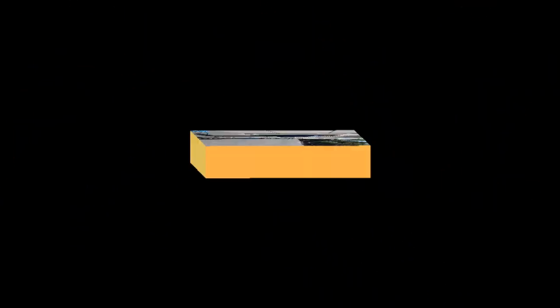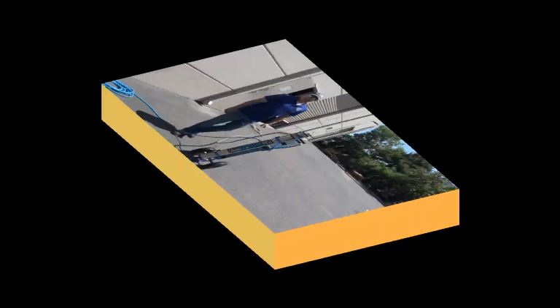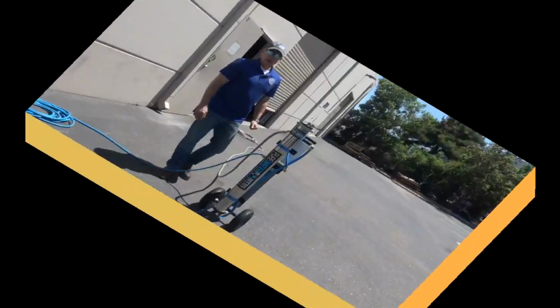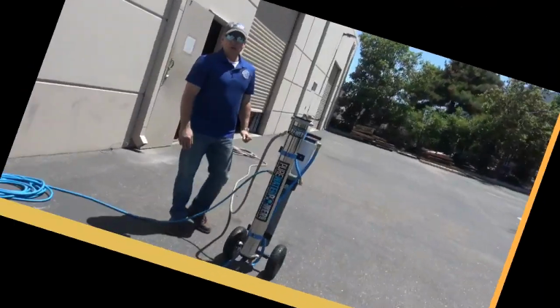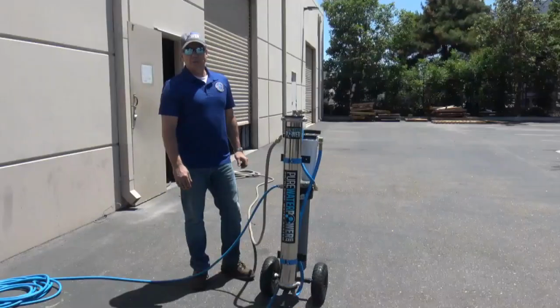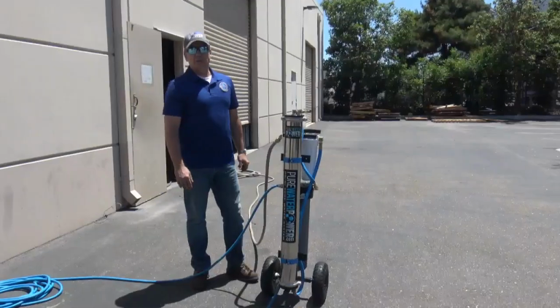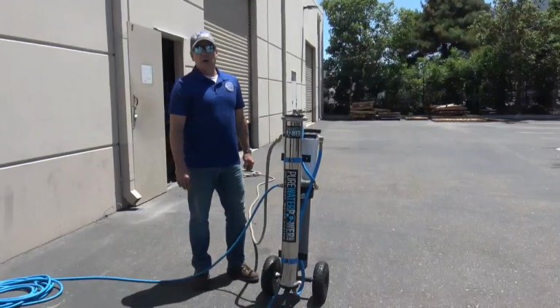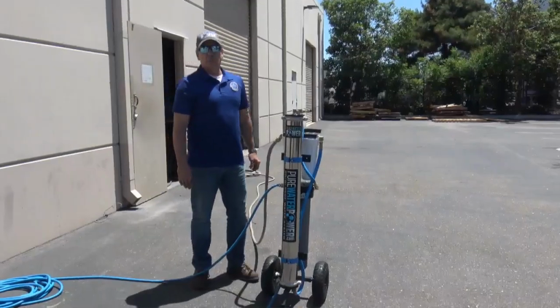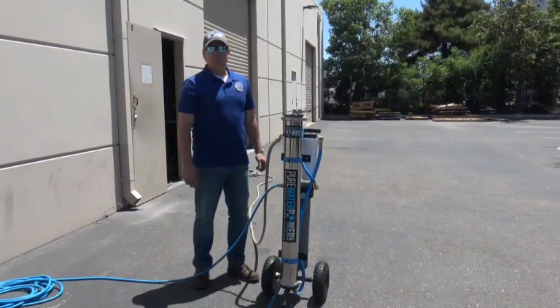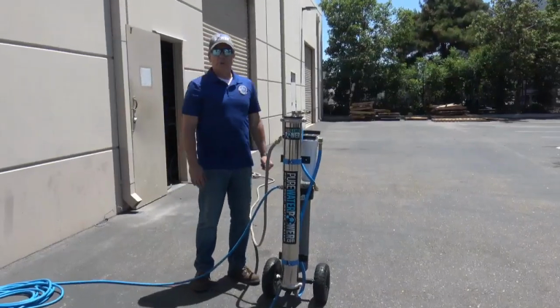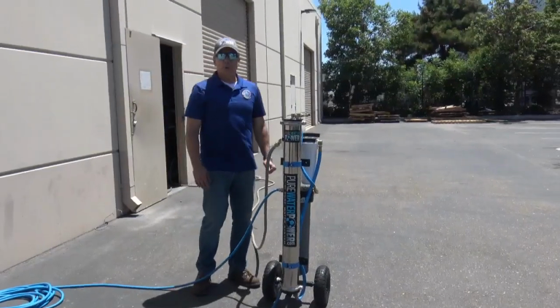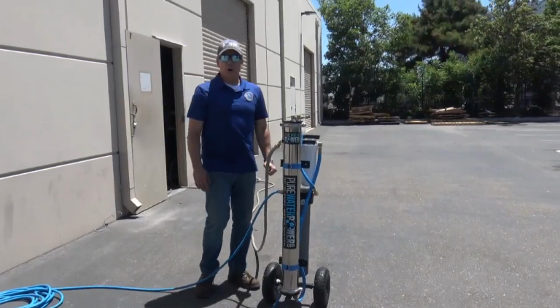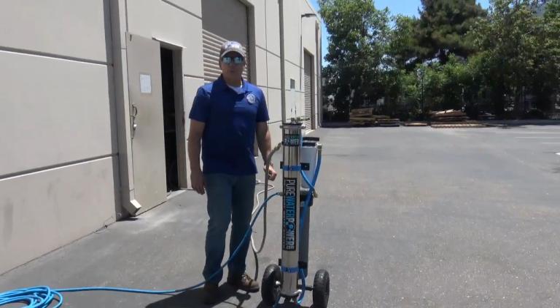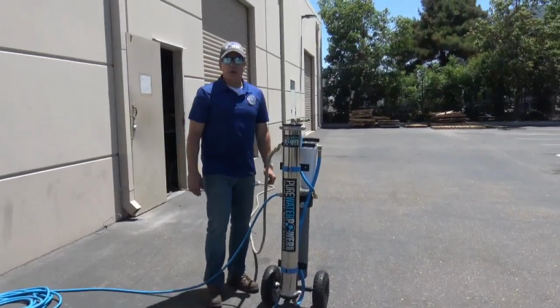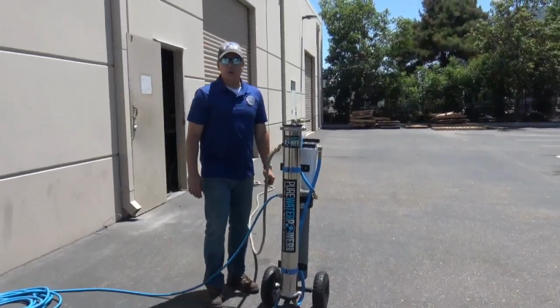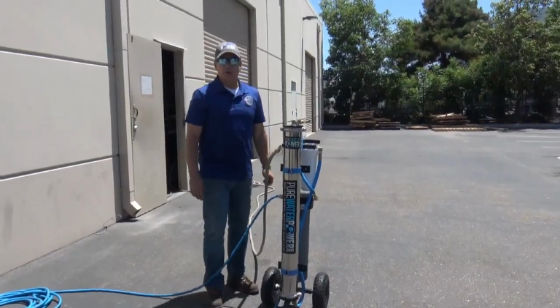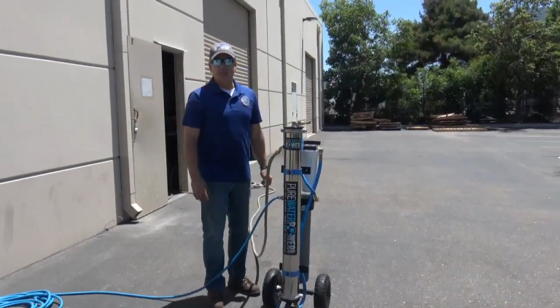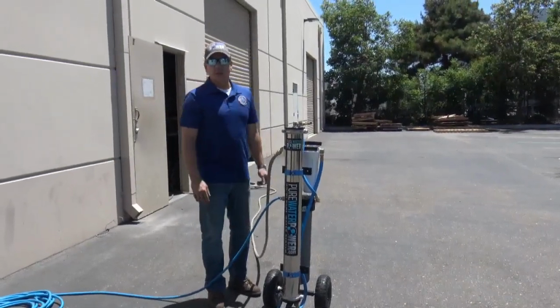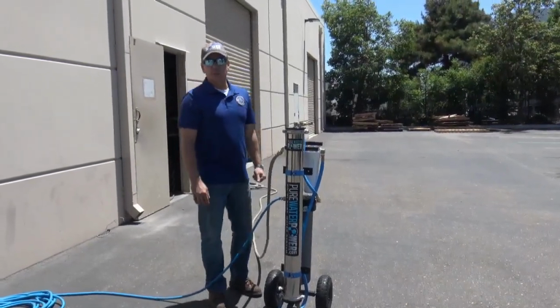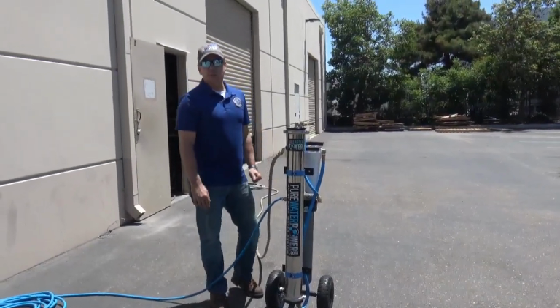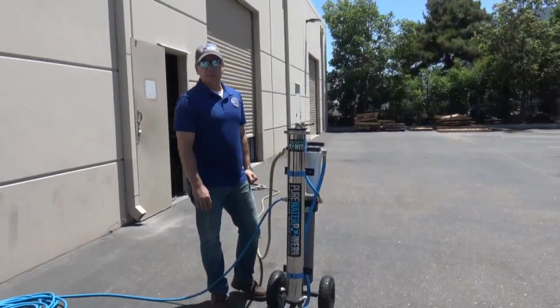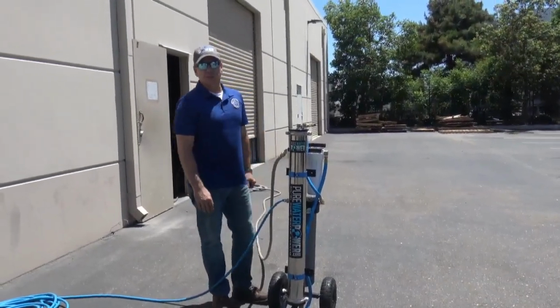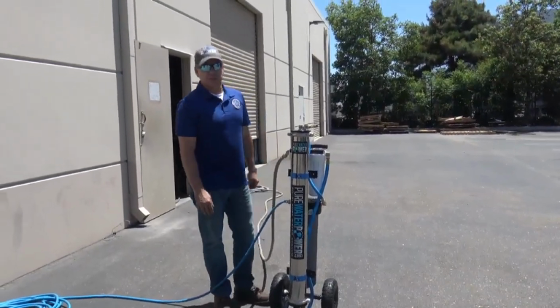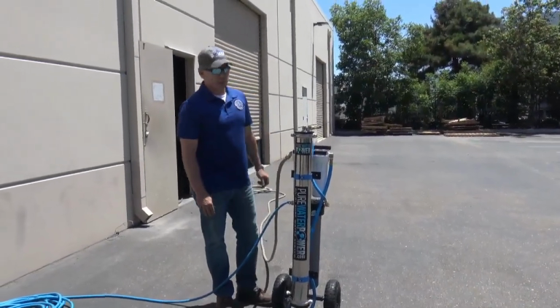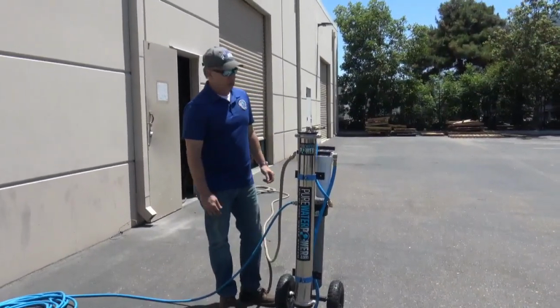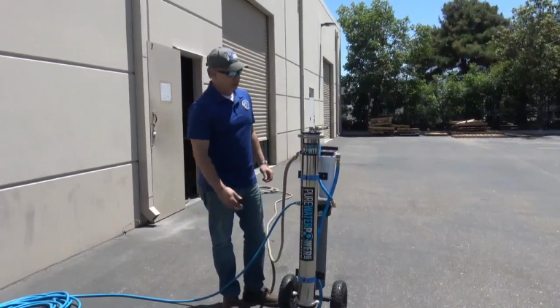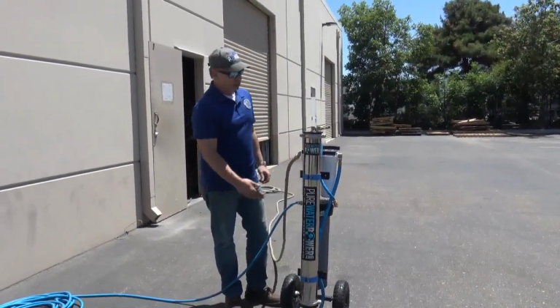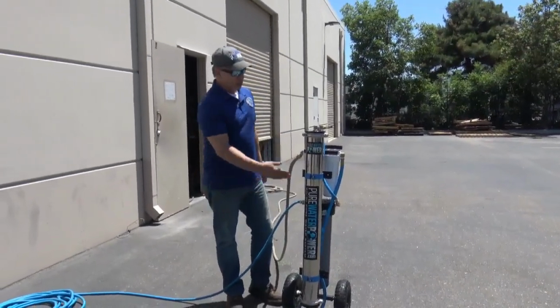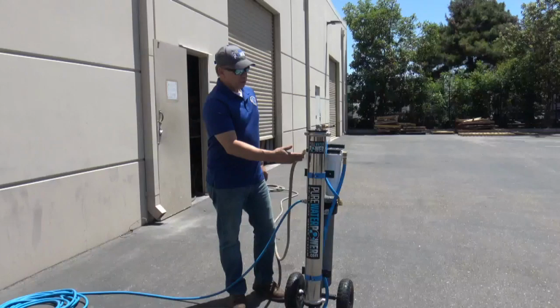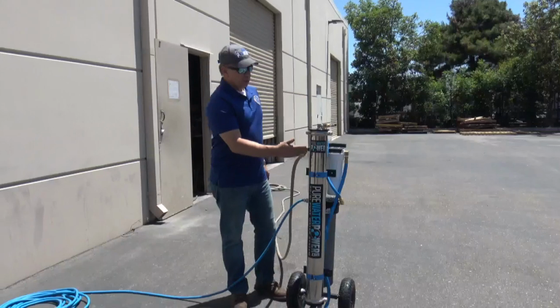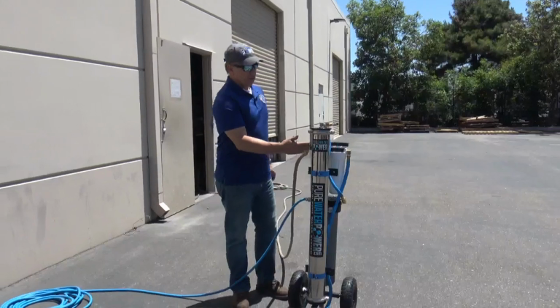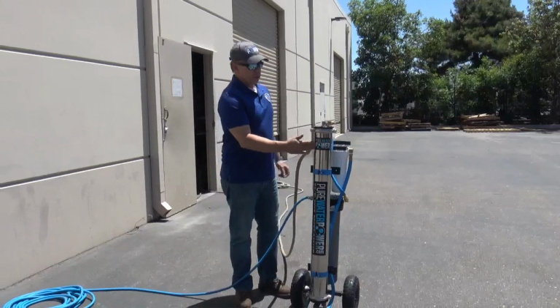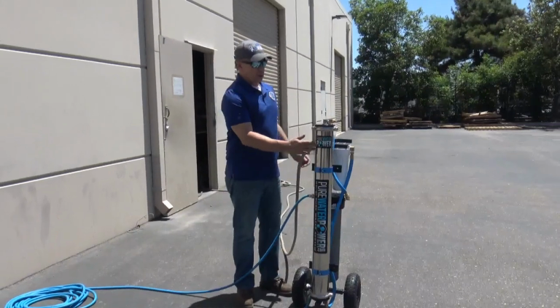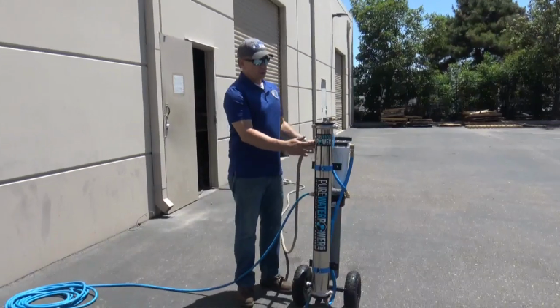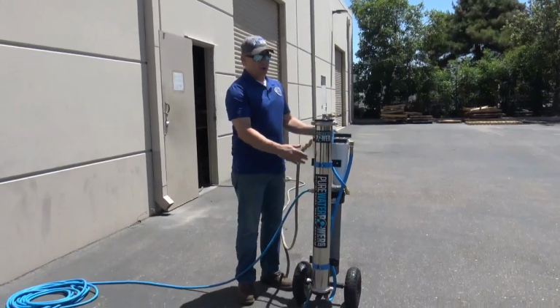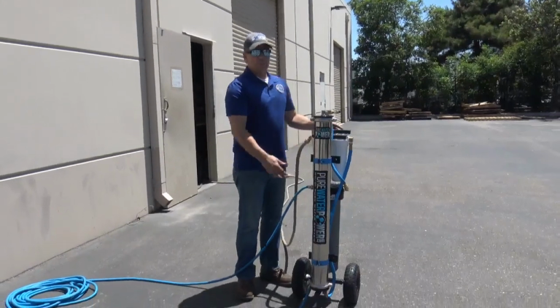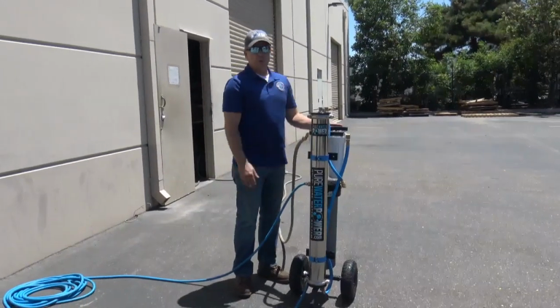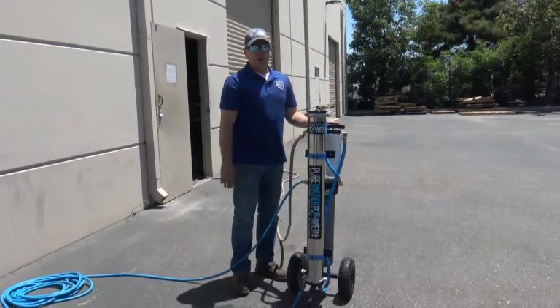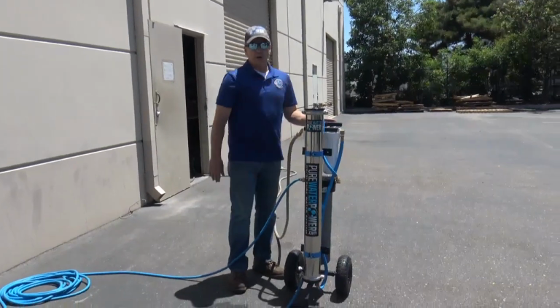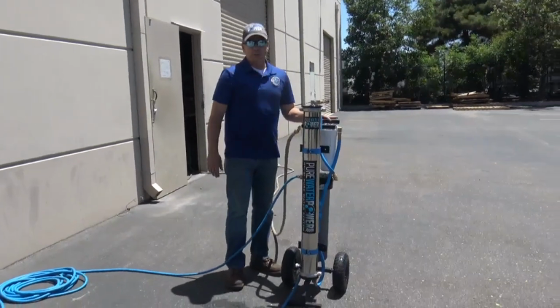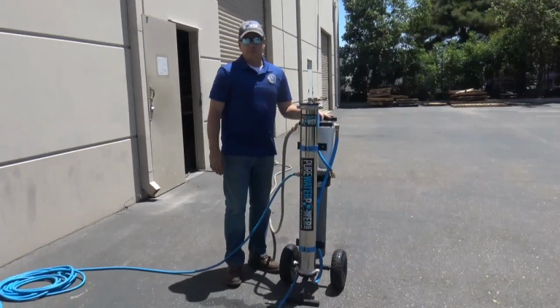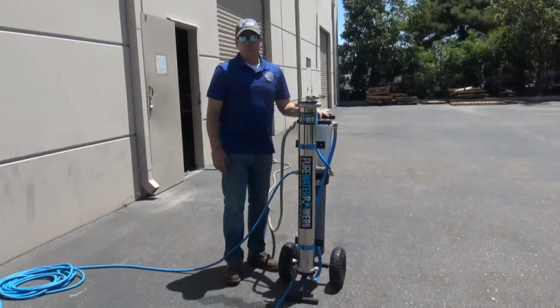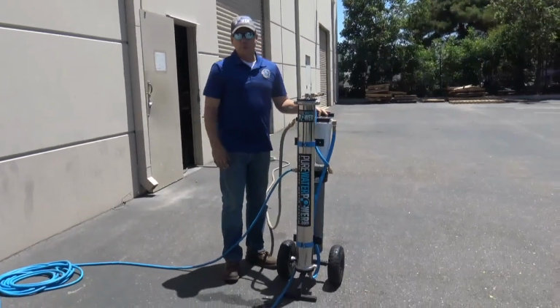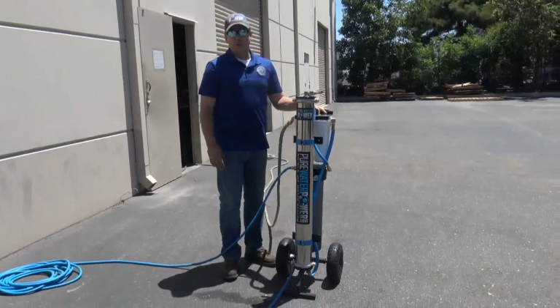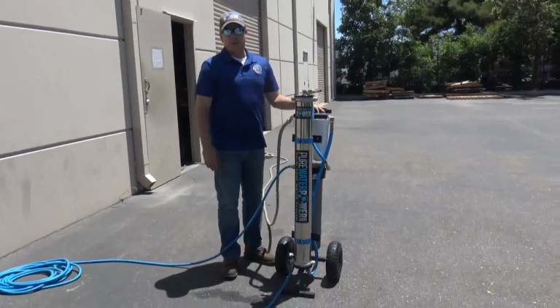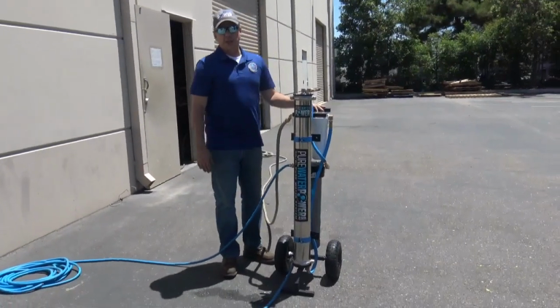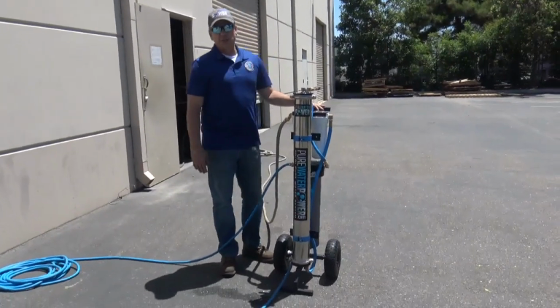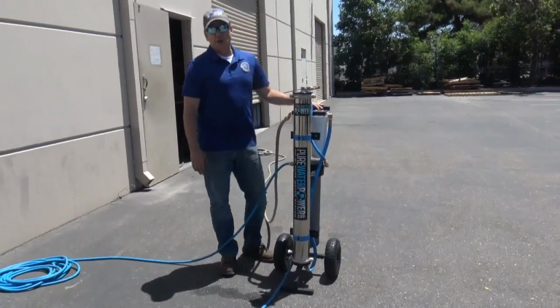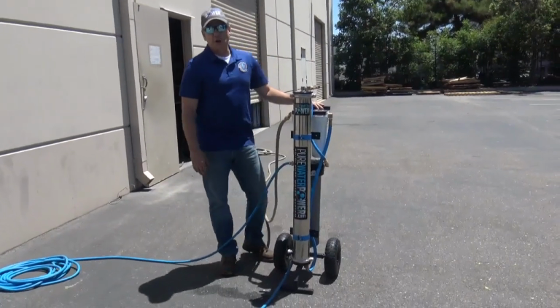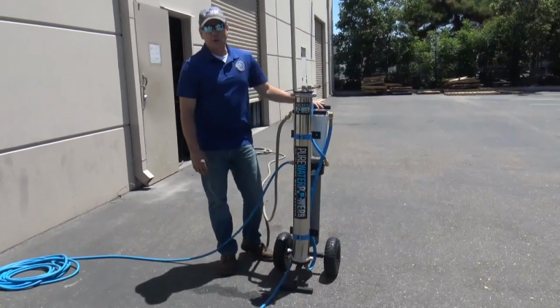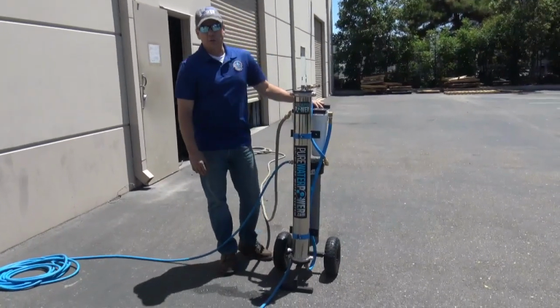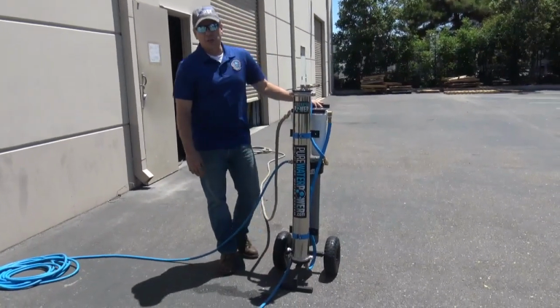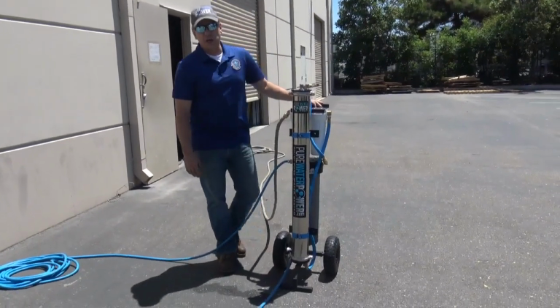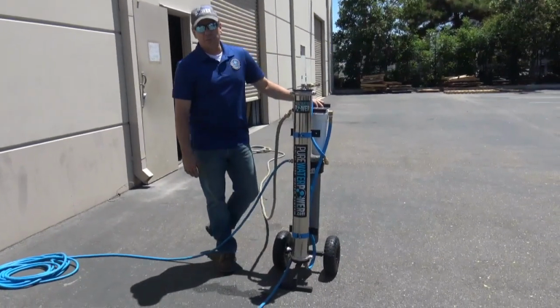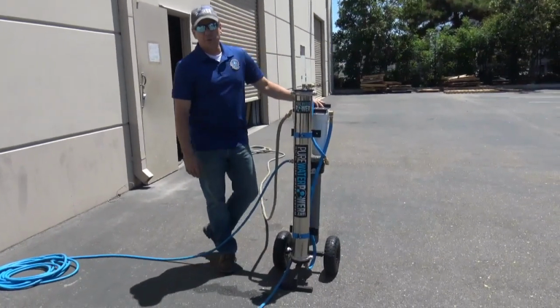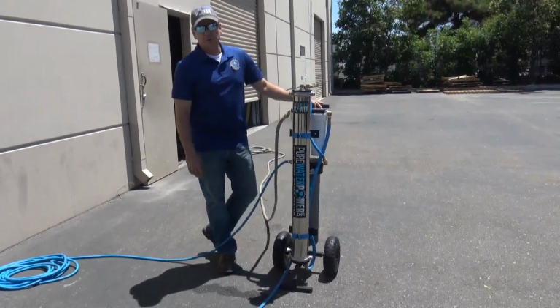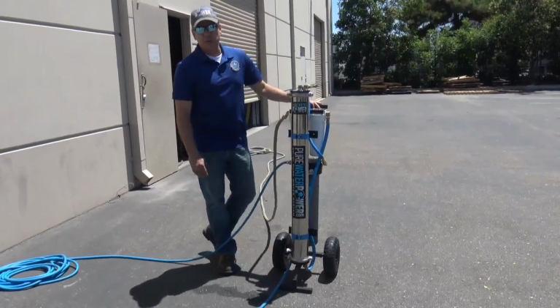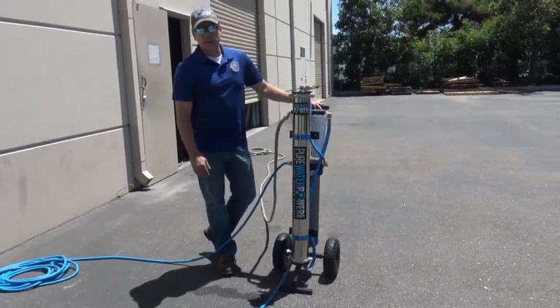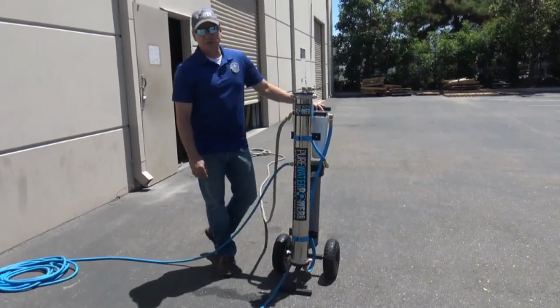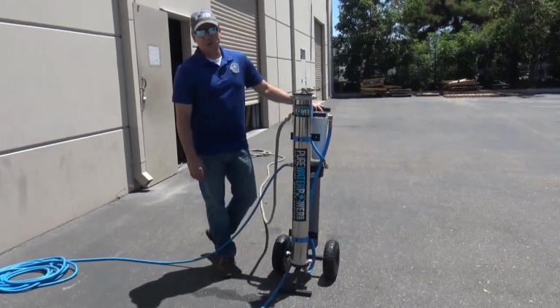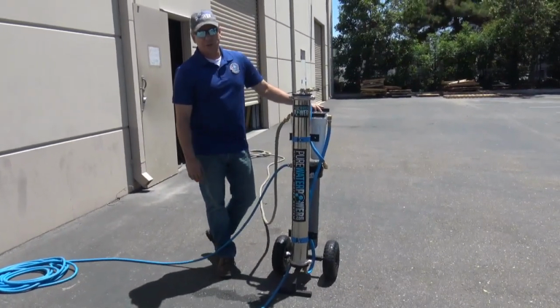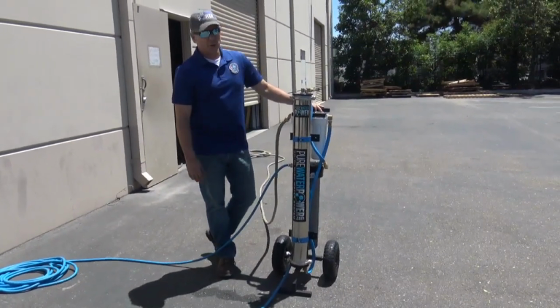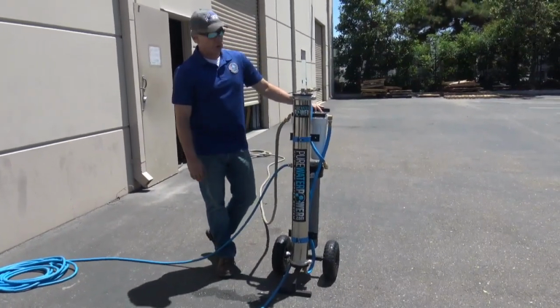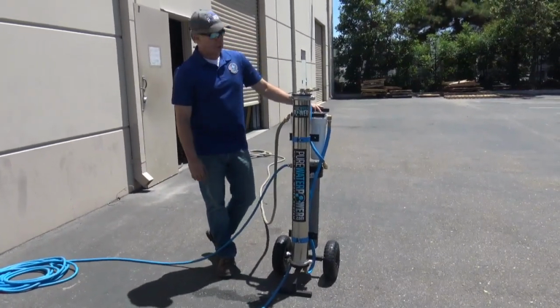Hi, this is Tom with Pure Water Power and CWC Supply. This is our upright four-stage RODI purification cart.